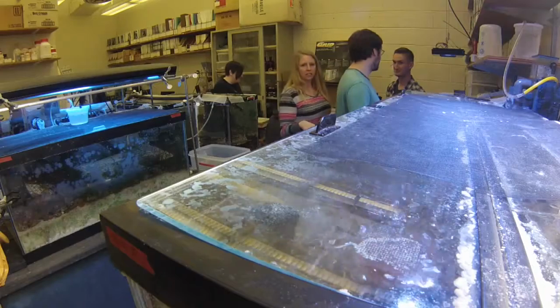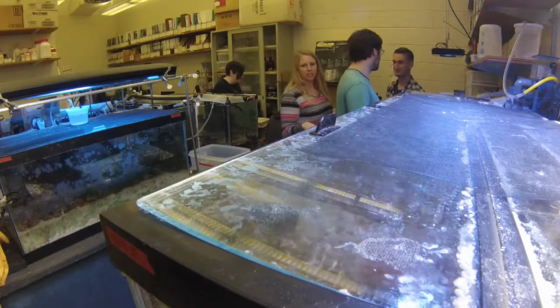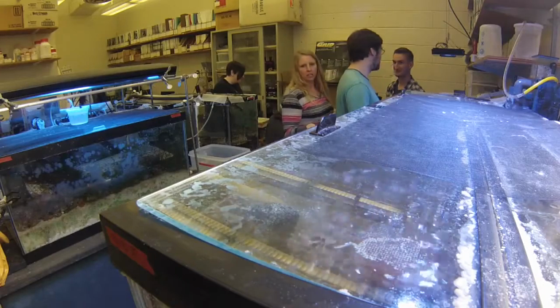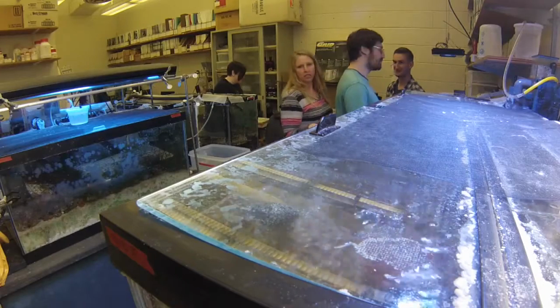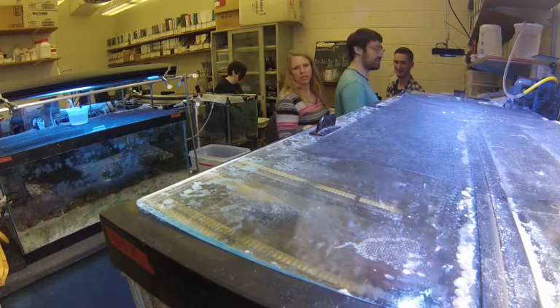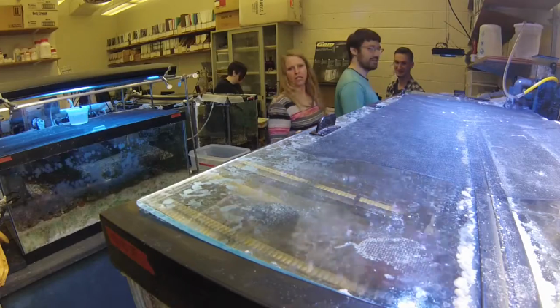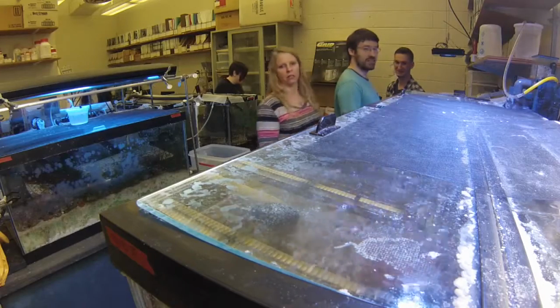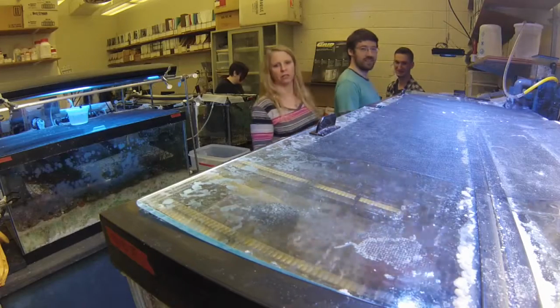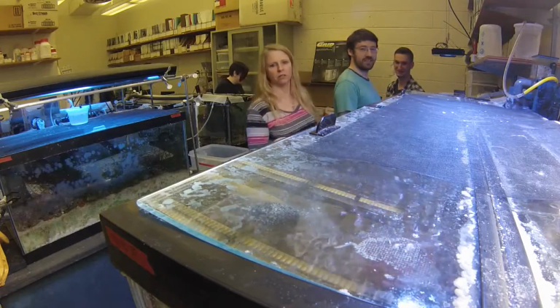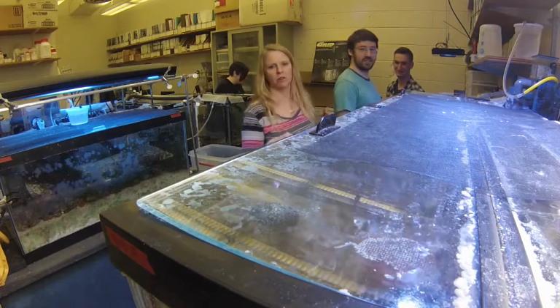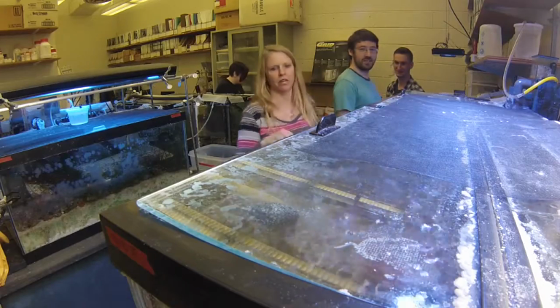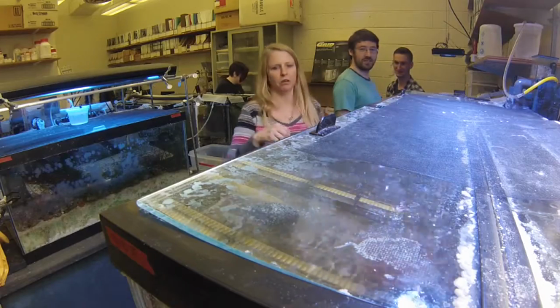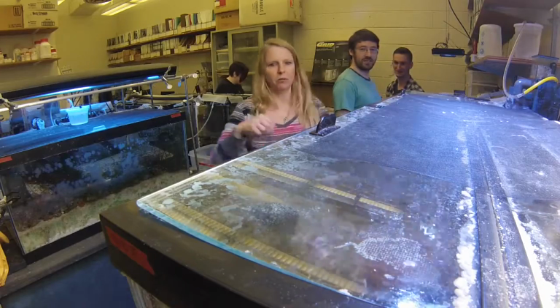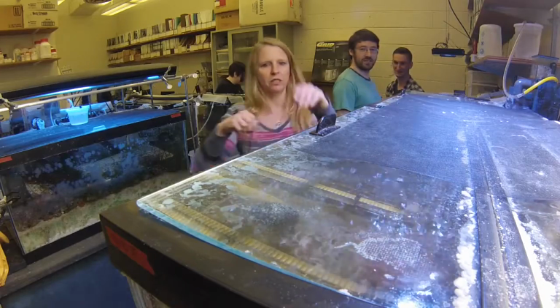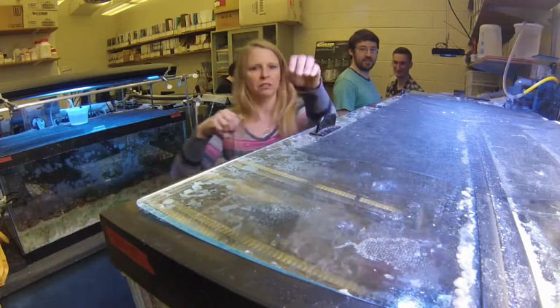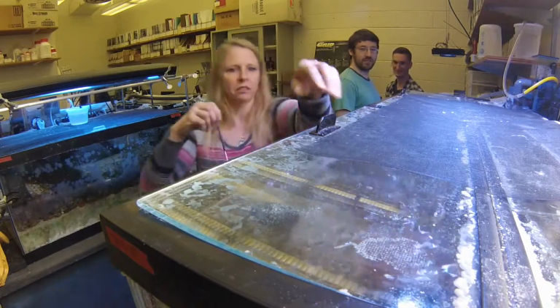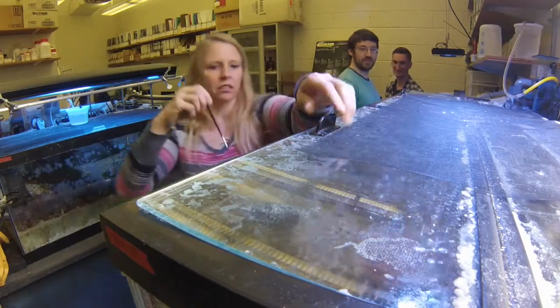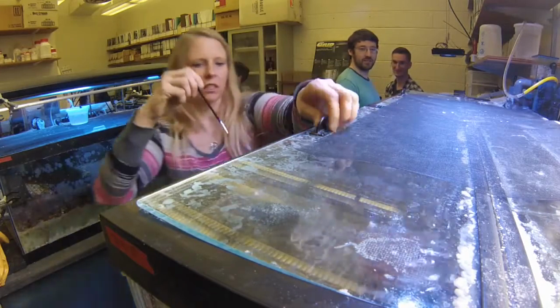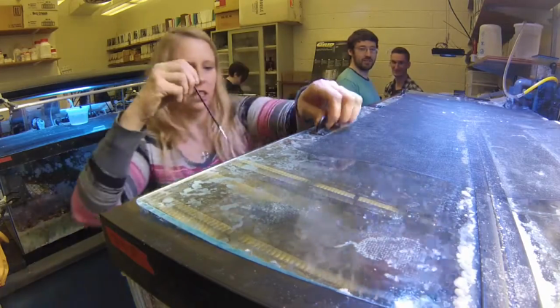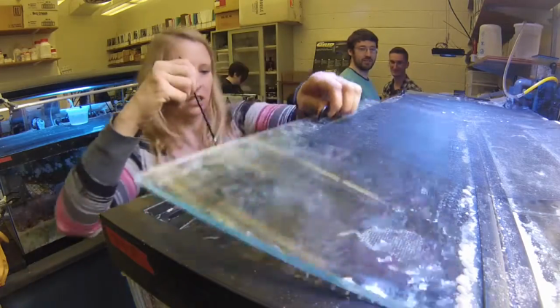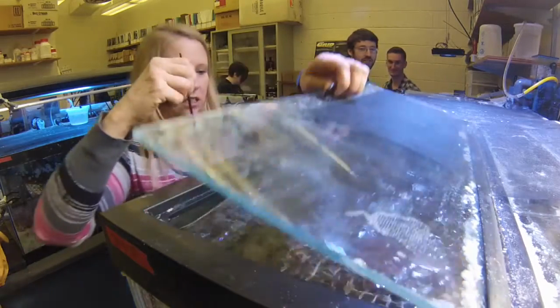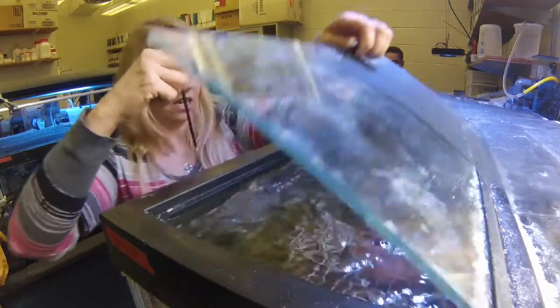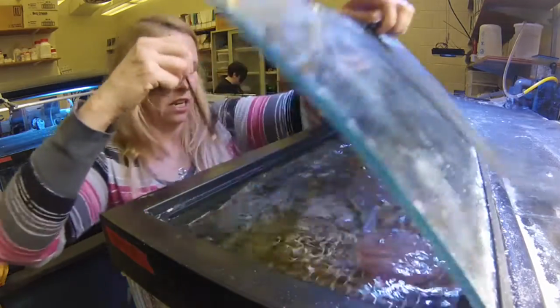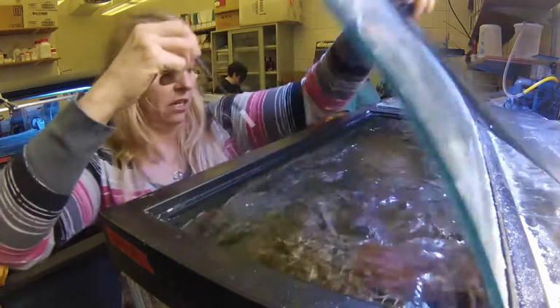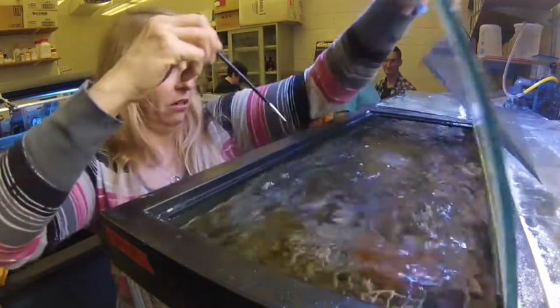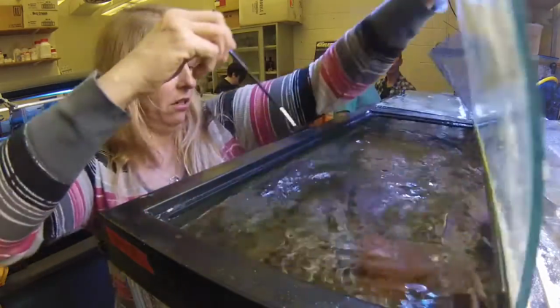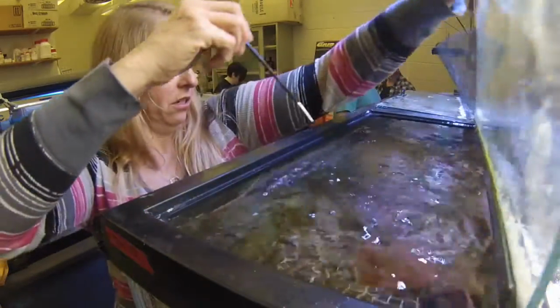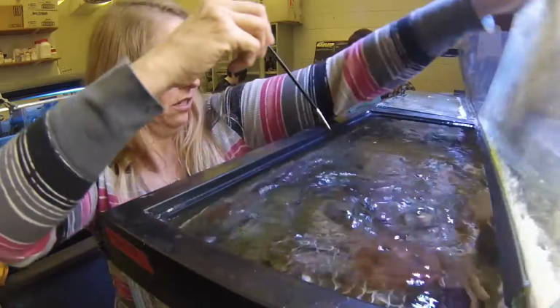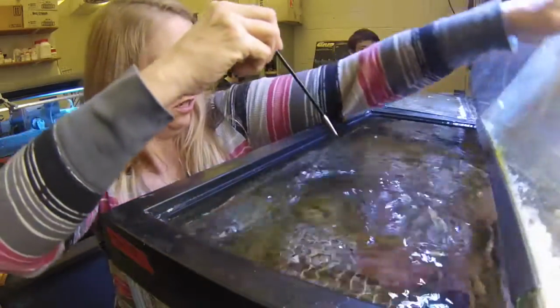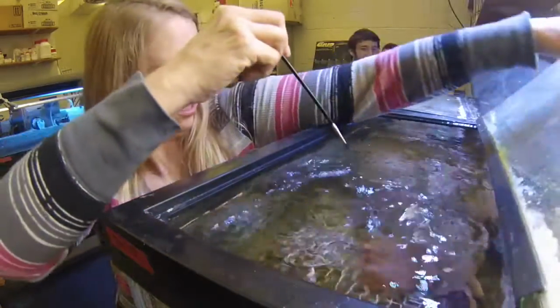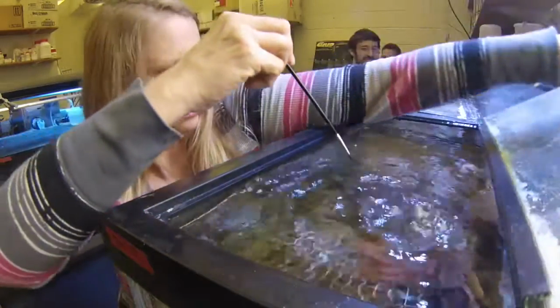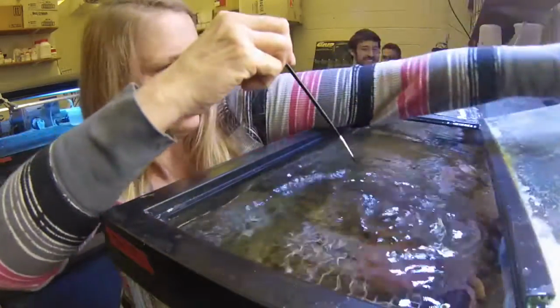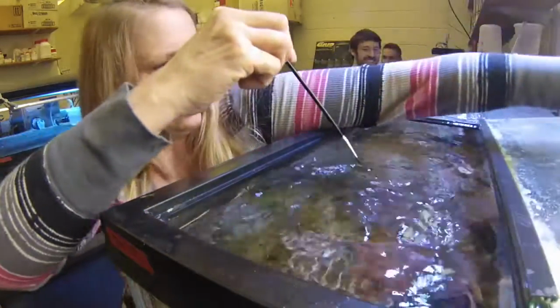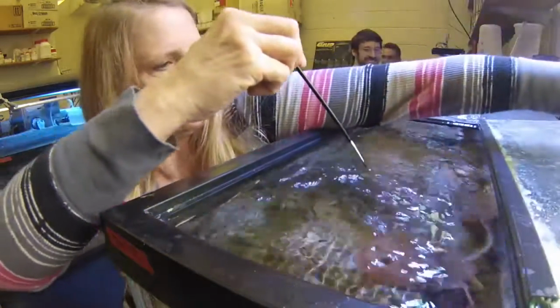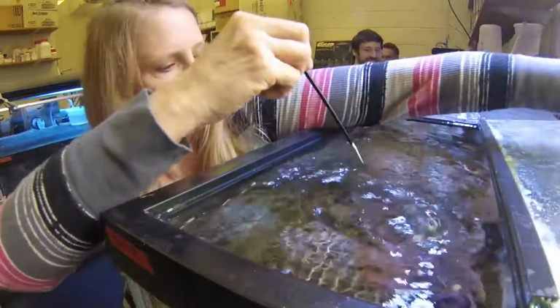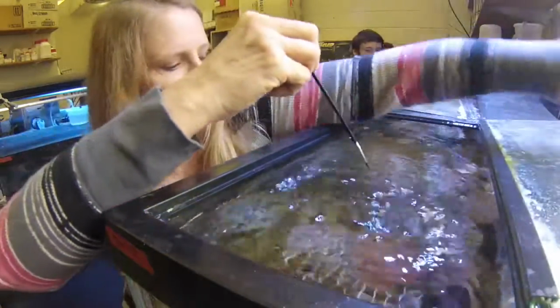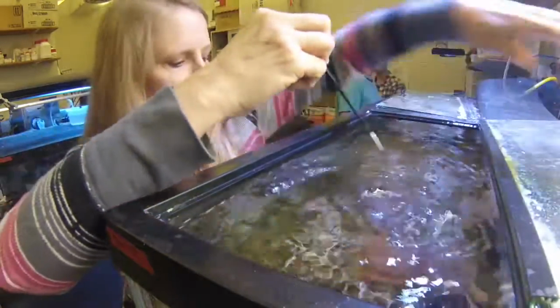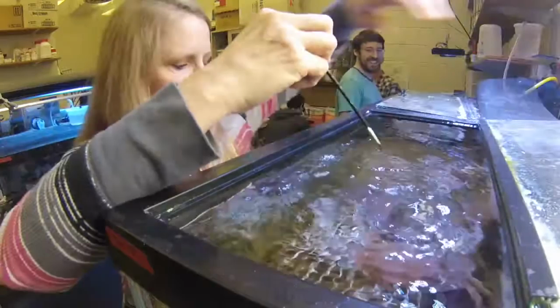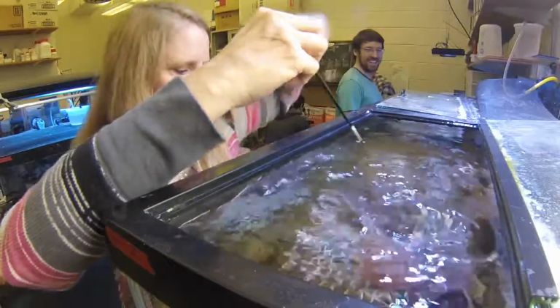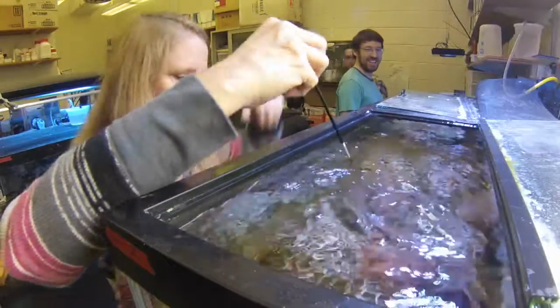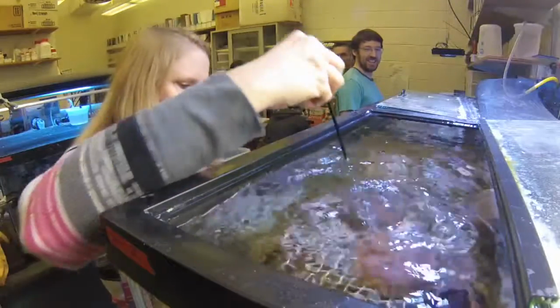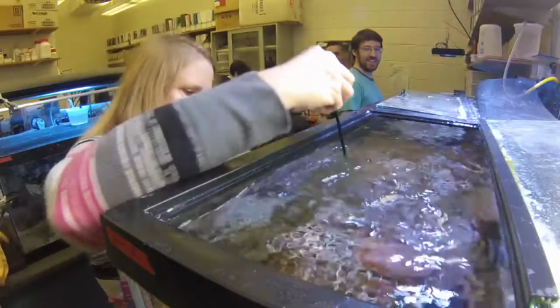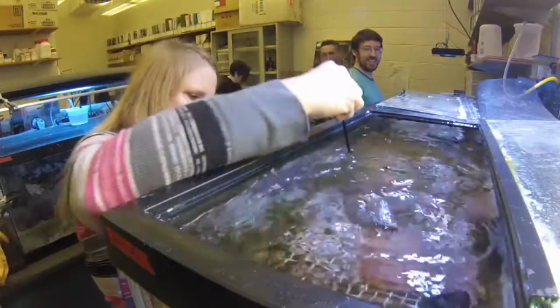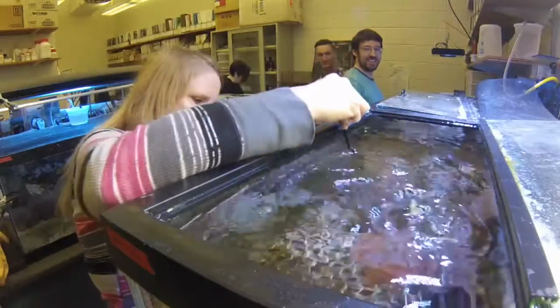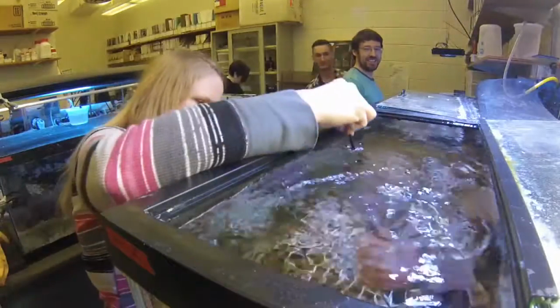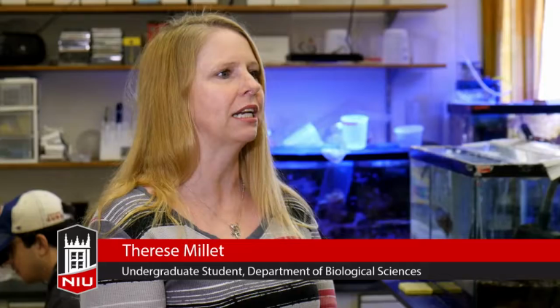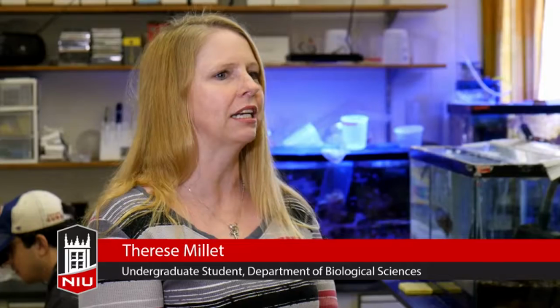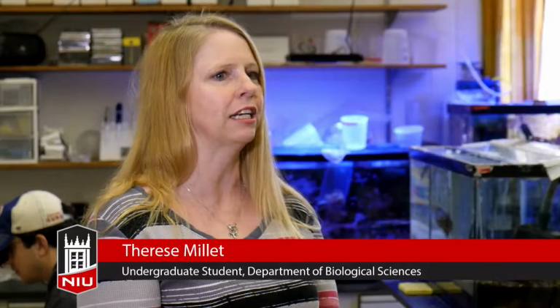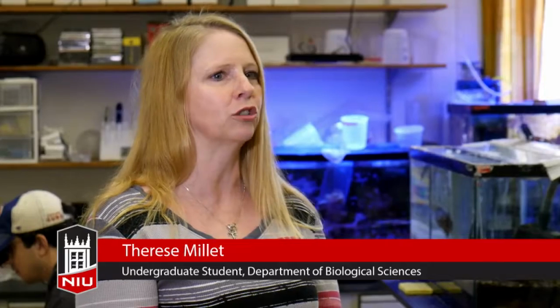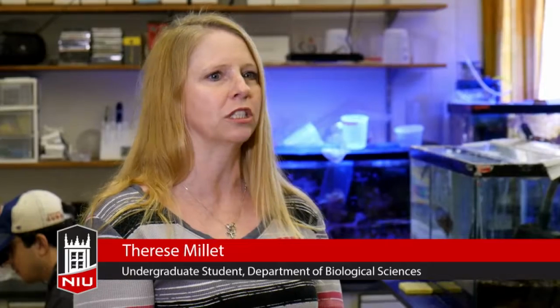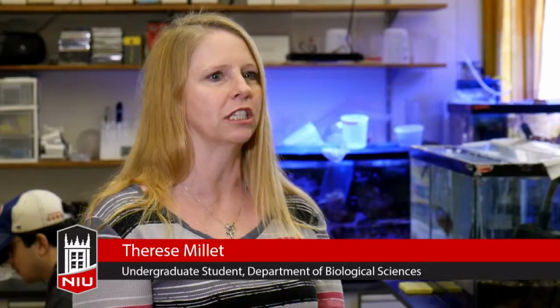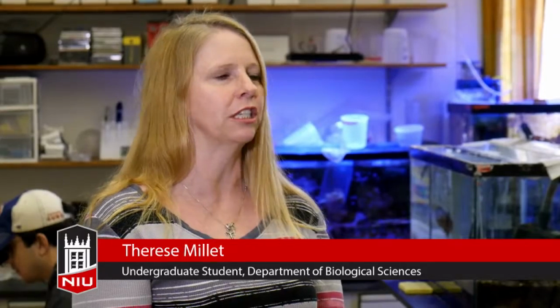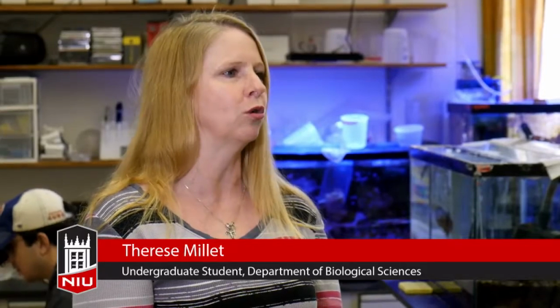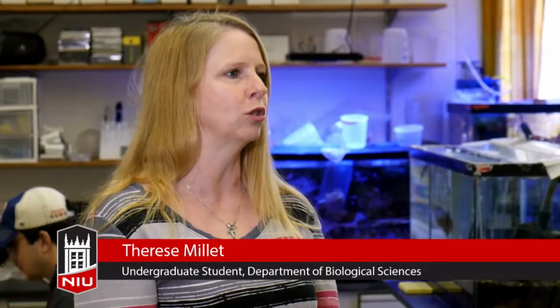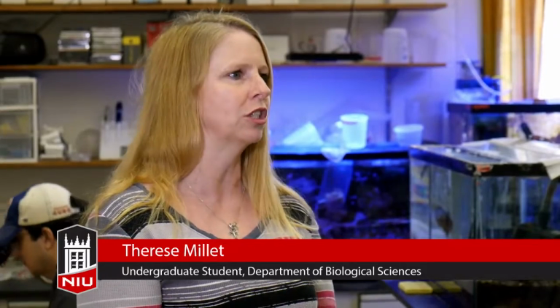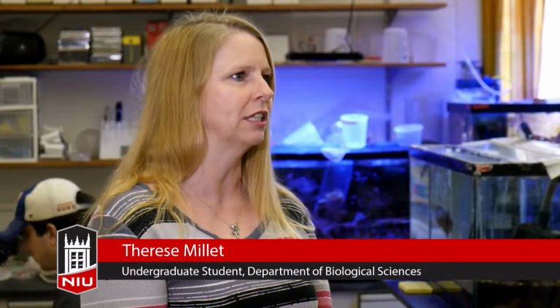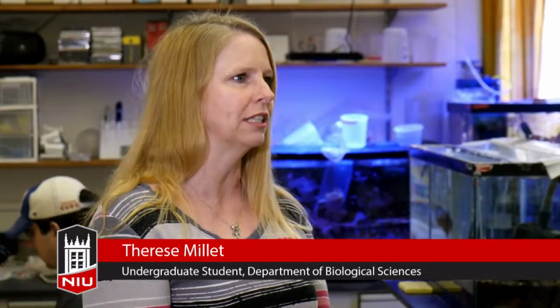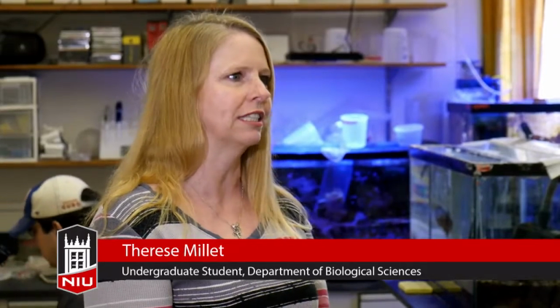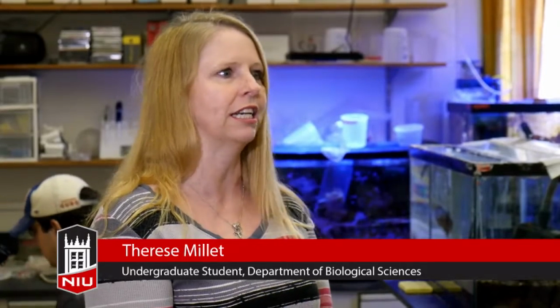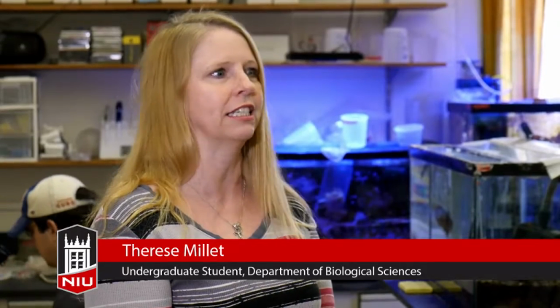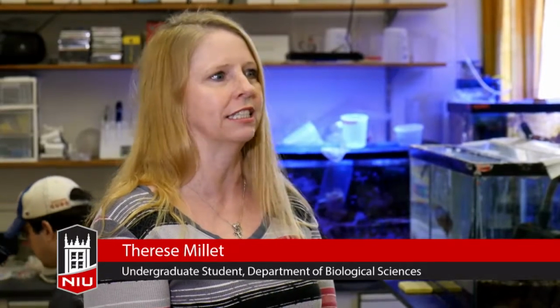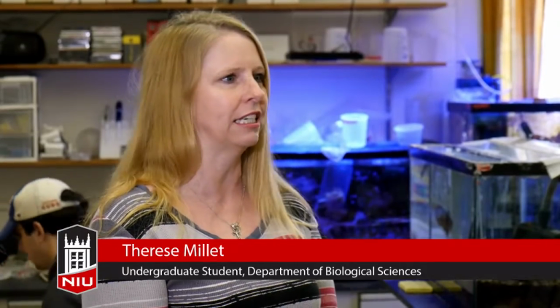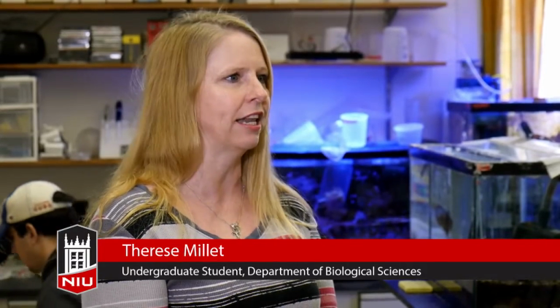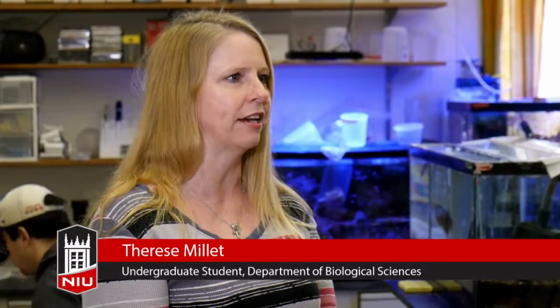I got started working with Dr. Blackstone in the lab here two years ago, and I've always had an interest in the ocean and the sea and sea life.